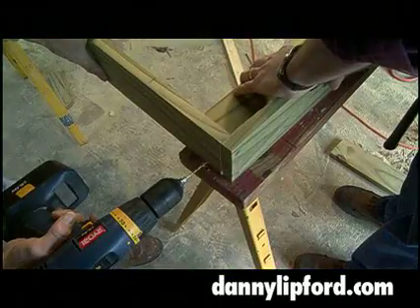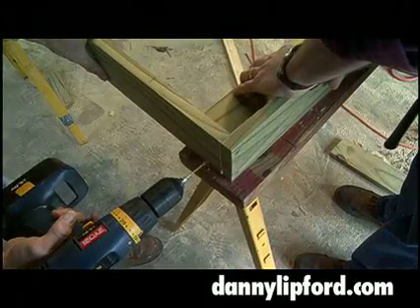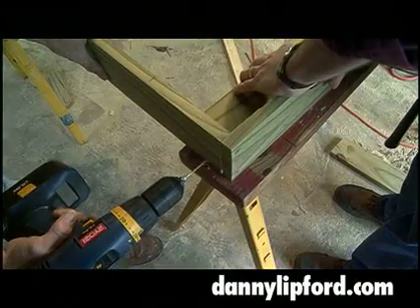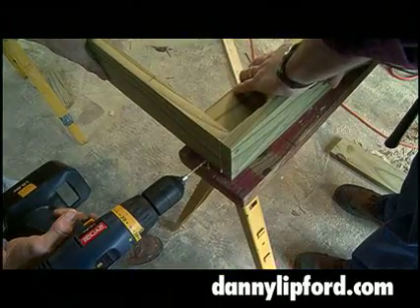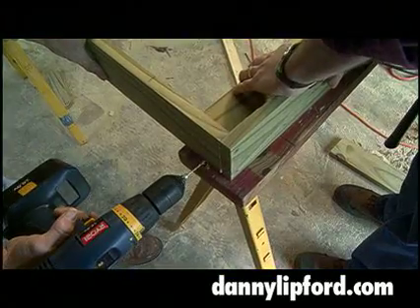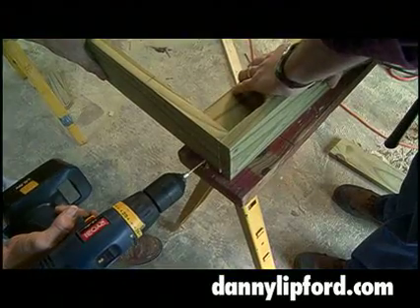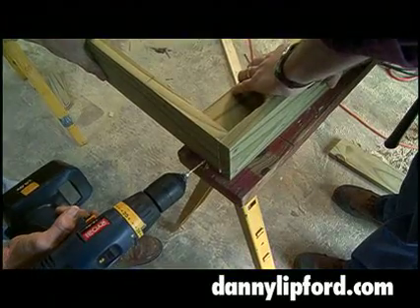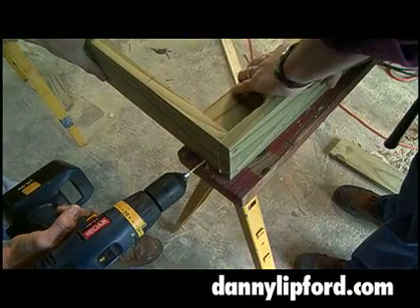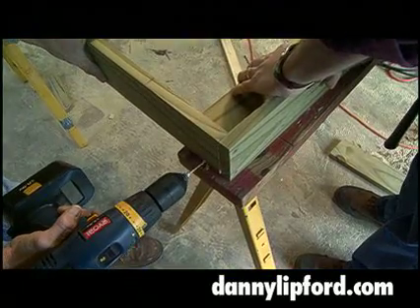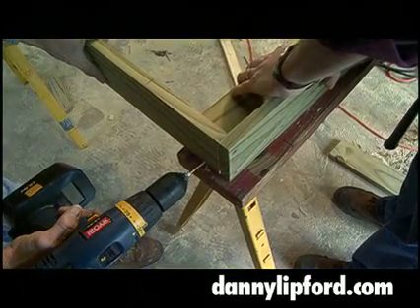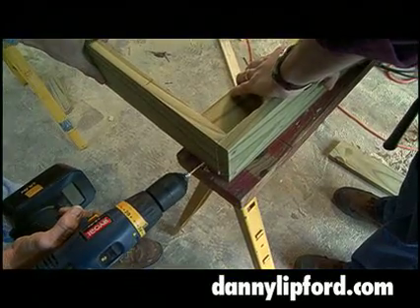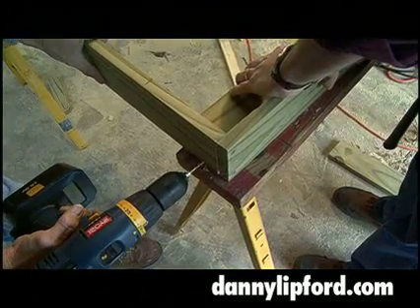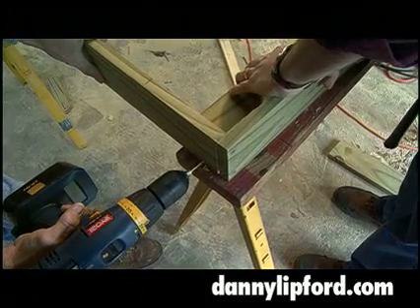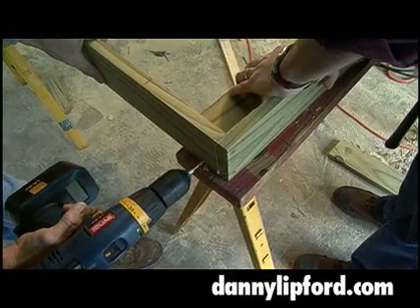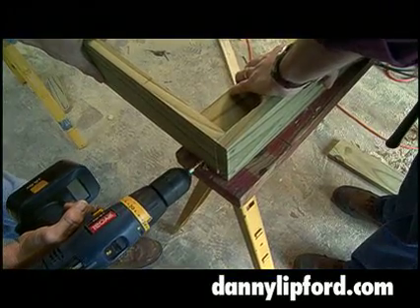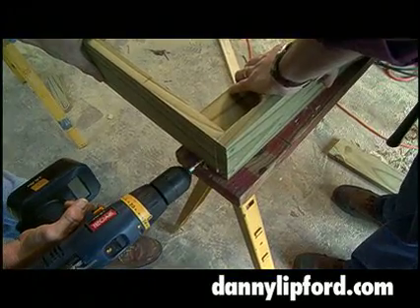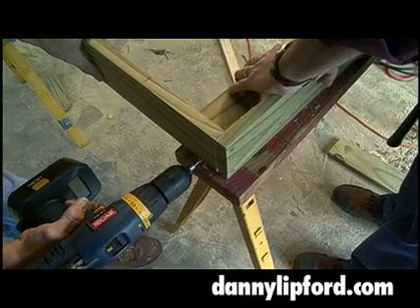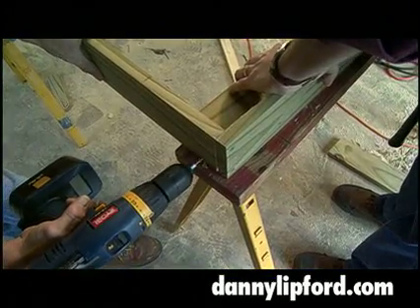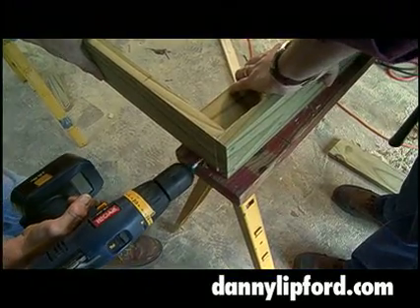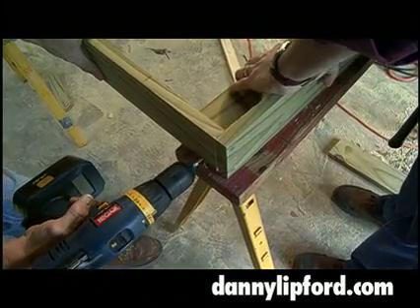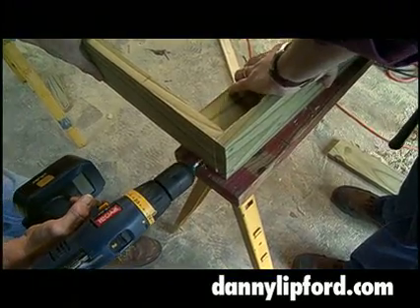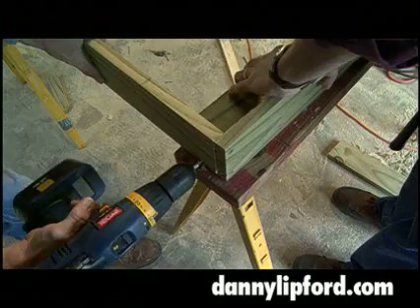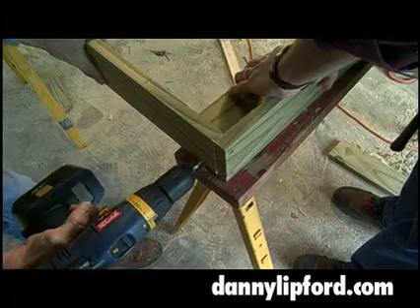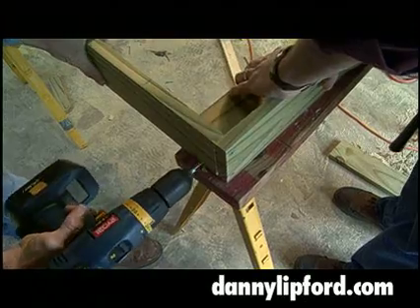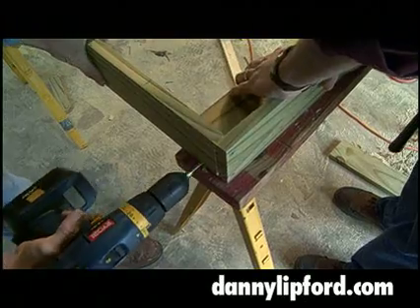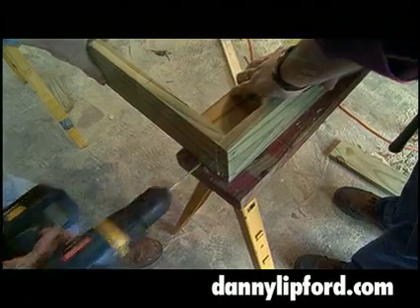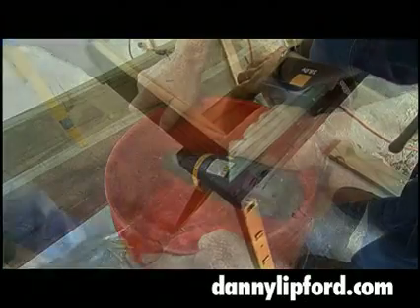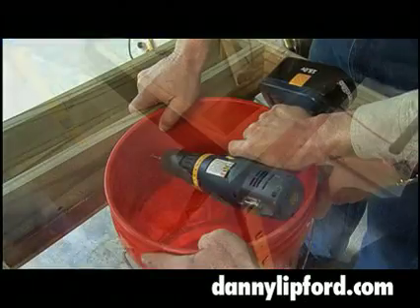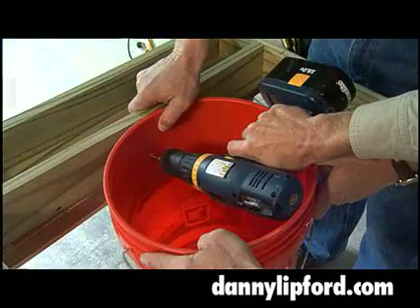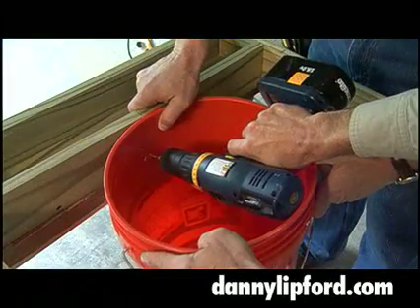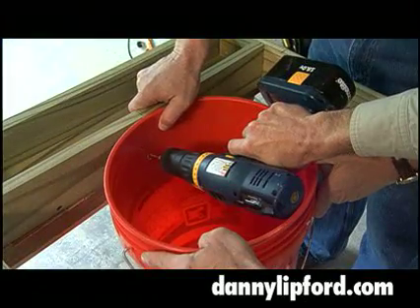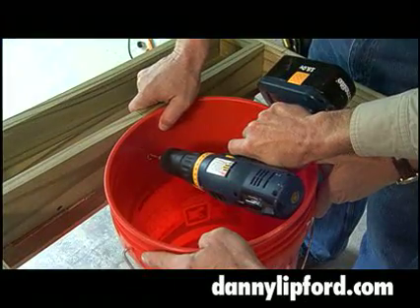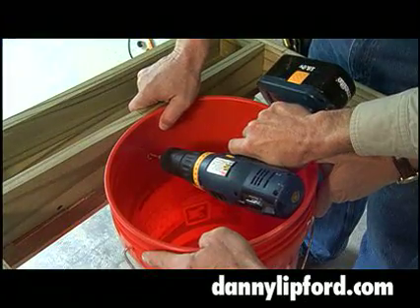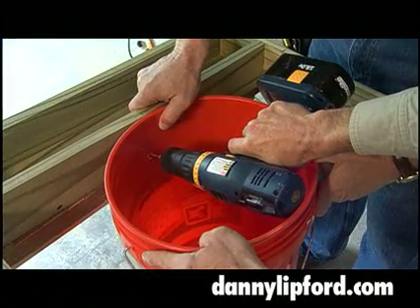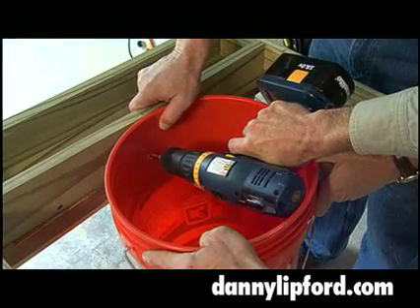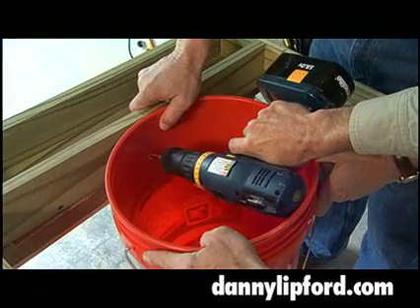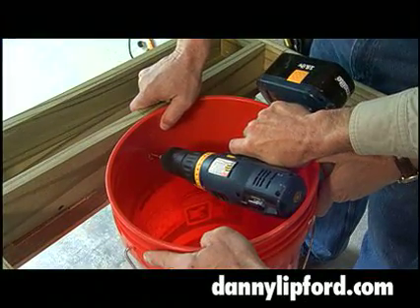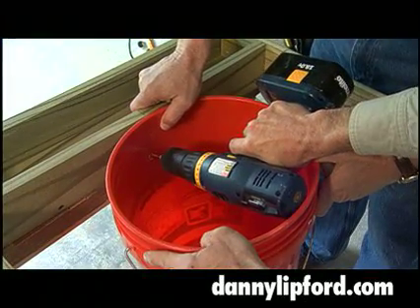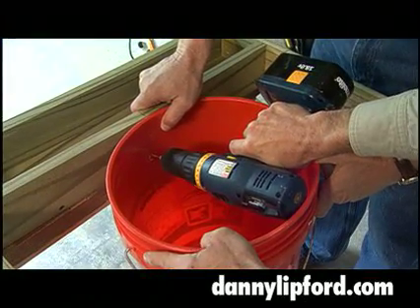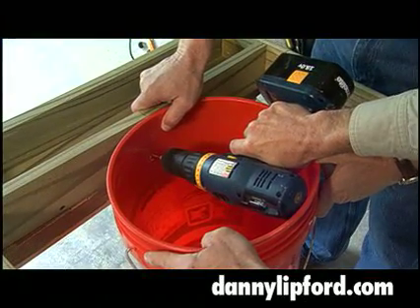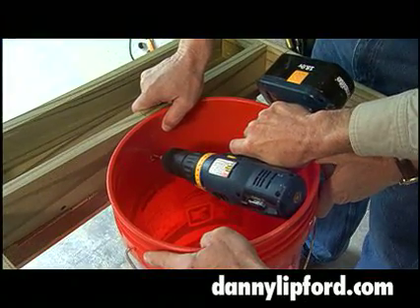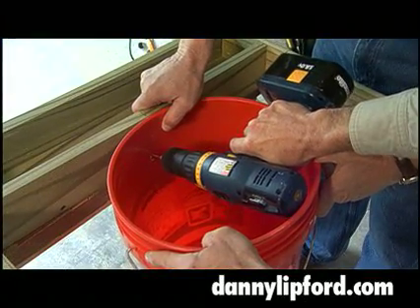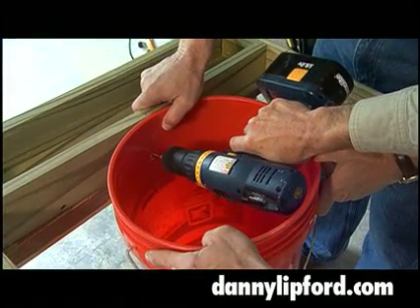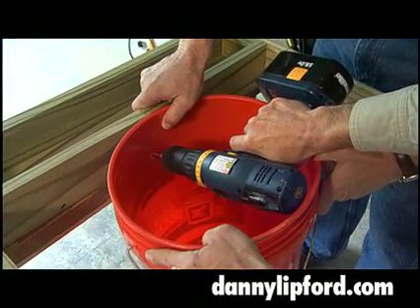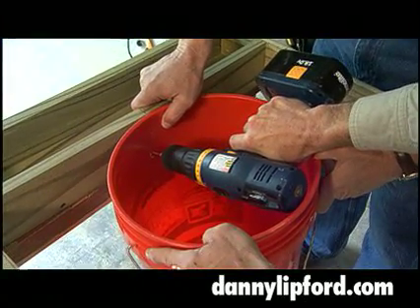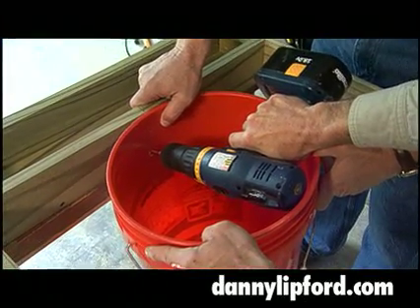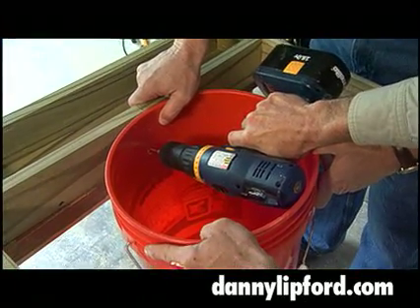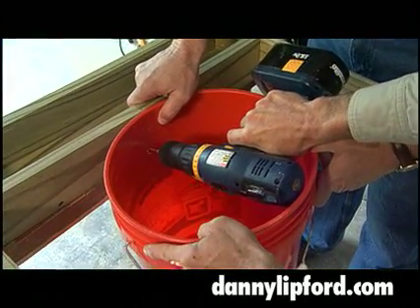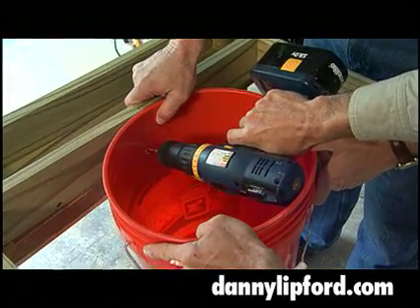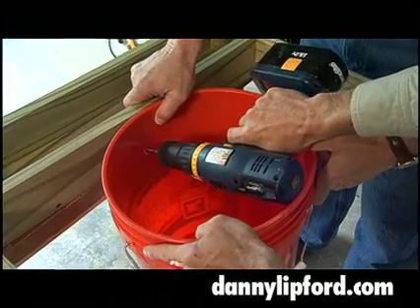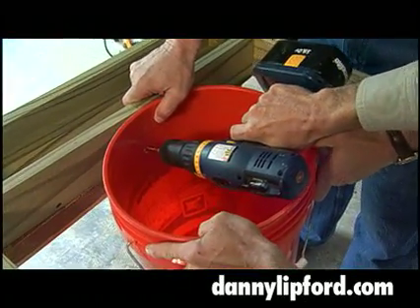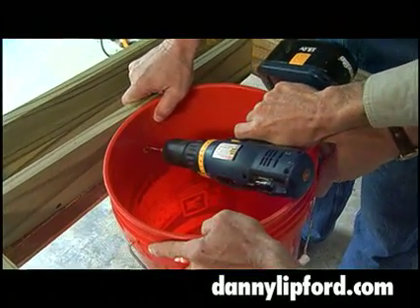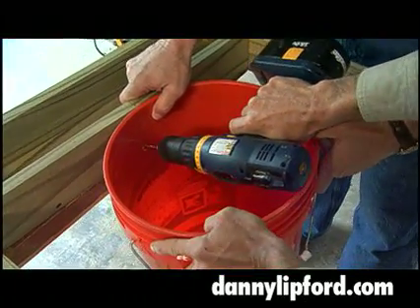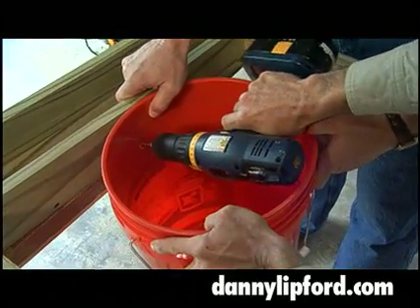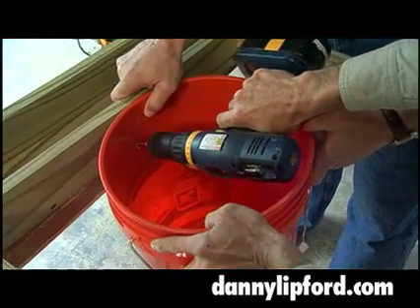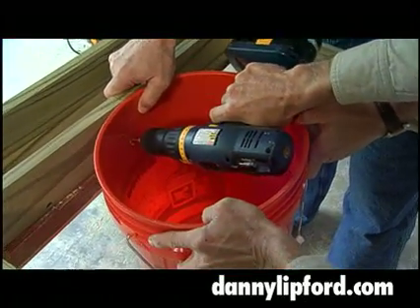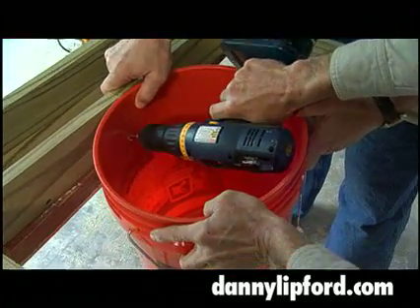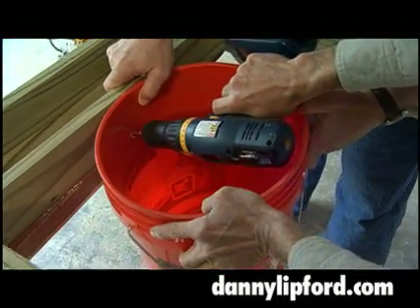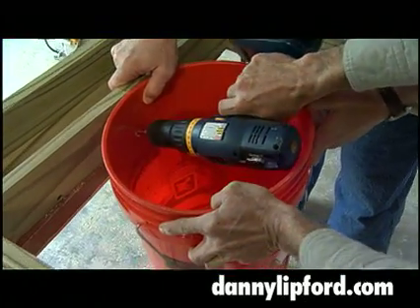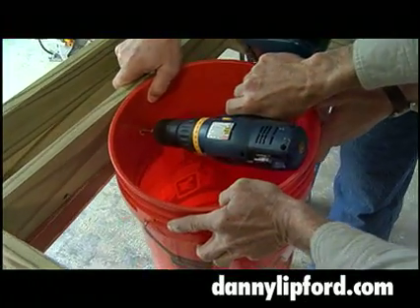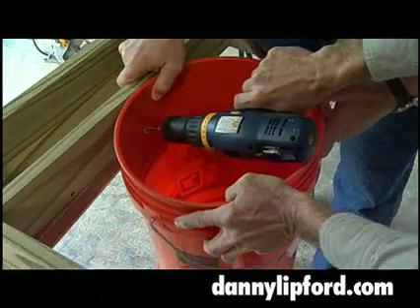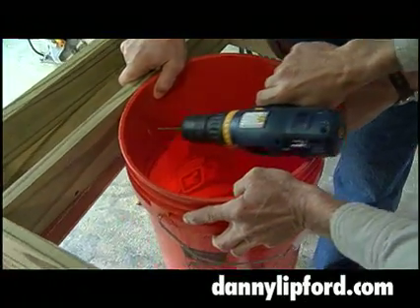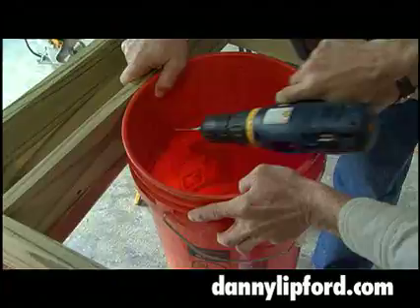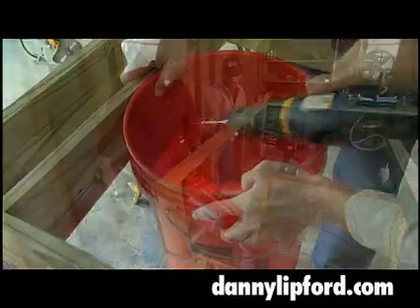Opposite the handles will be a small tray for the garden tools, and next to it we're mounting a 5-gallon bucket which will be our potting soil well.